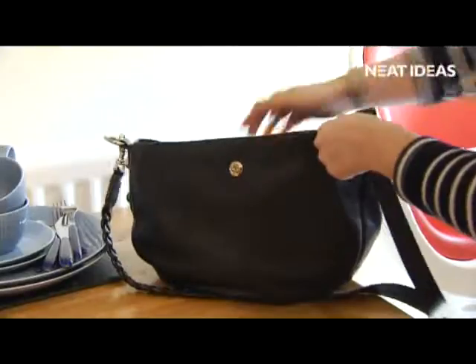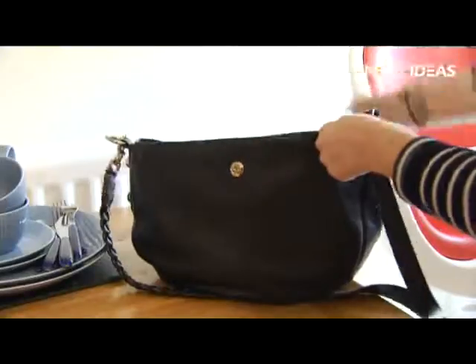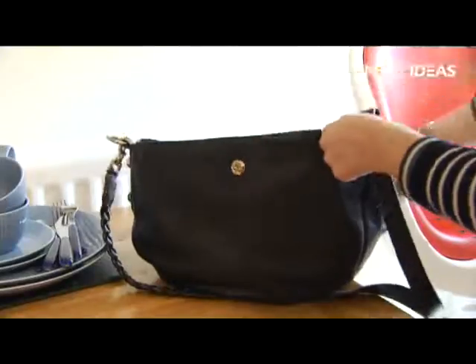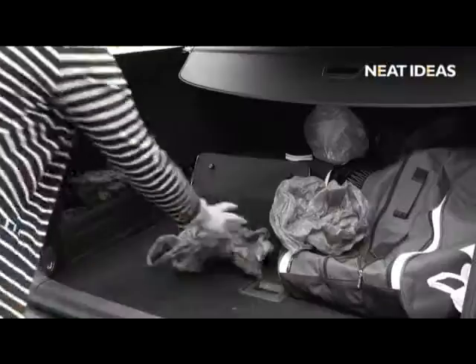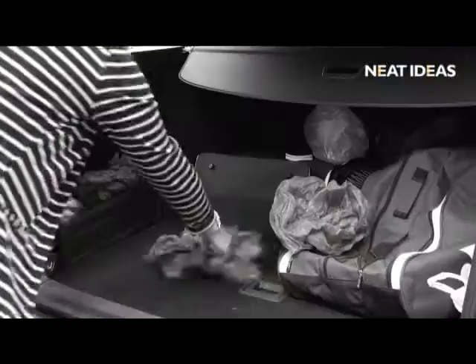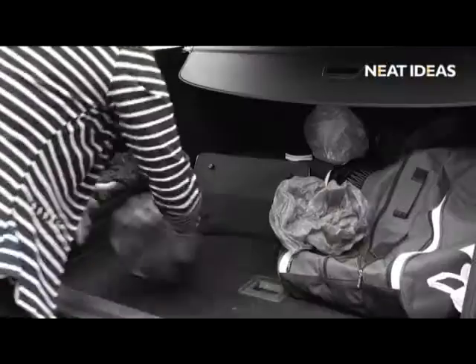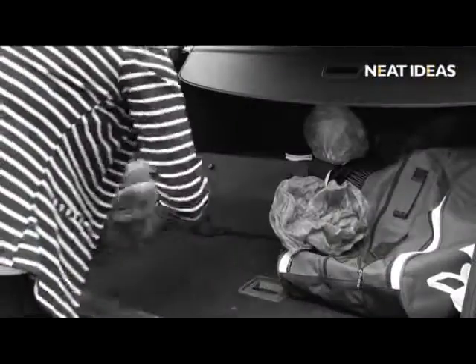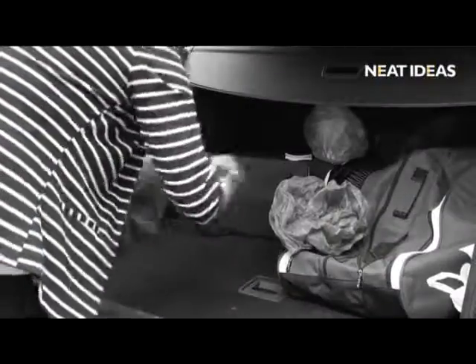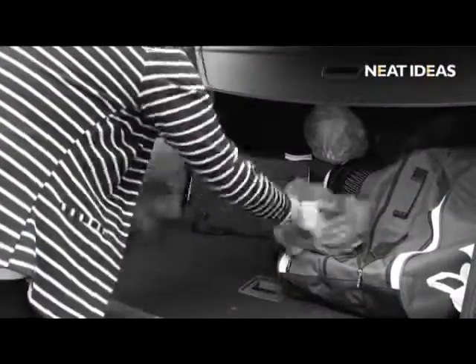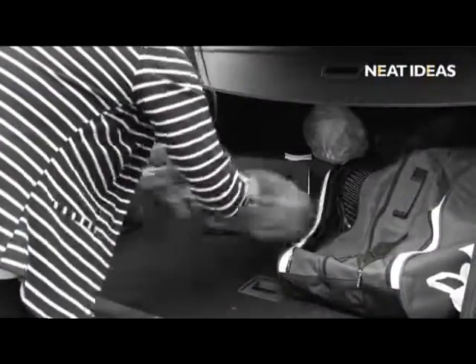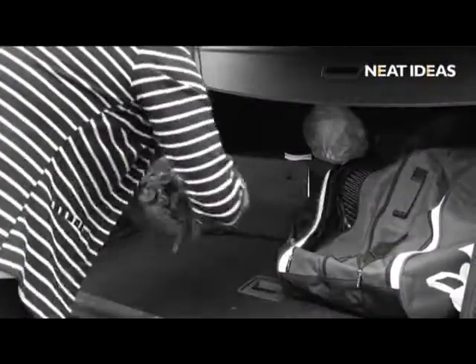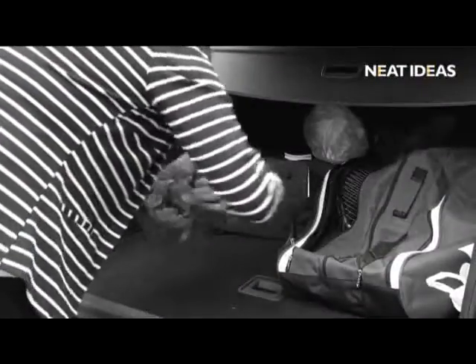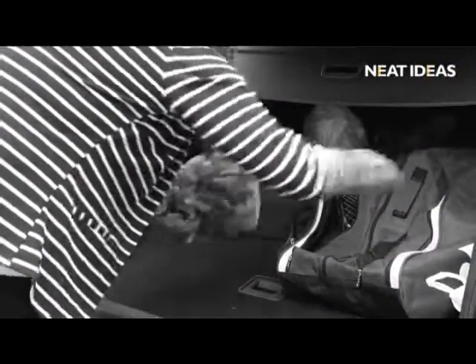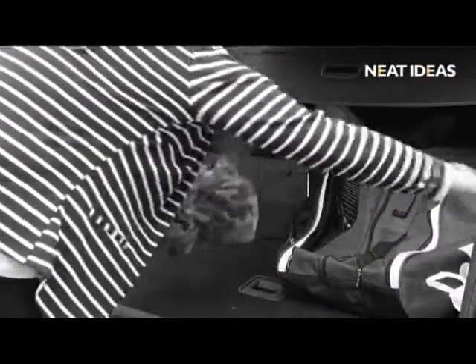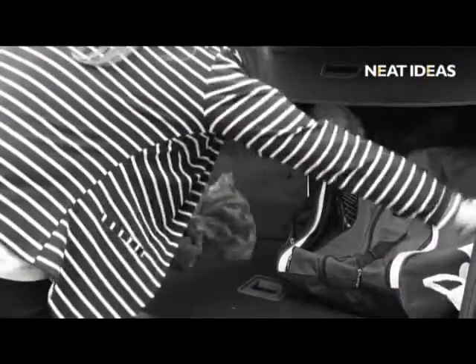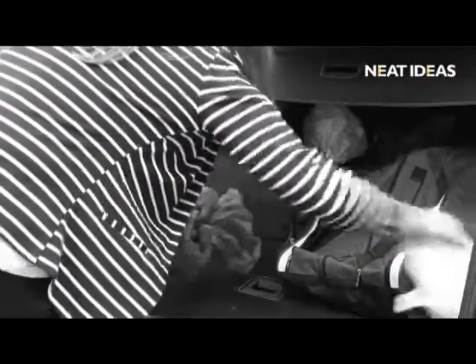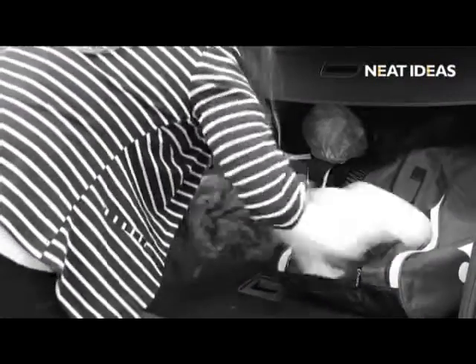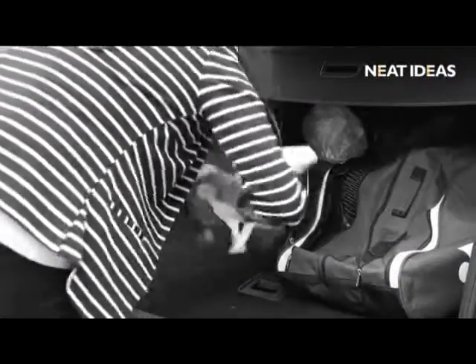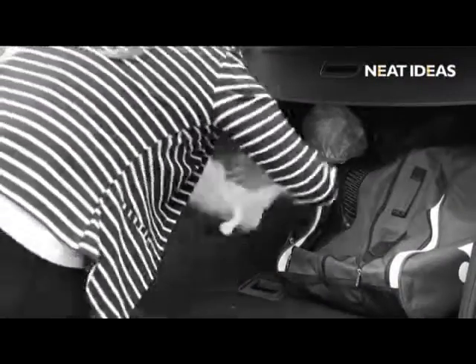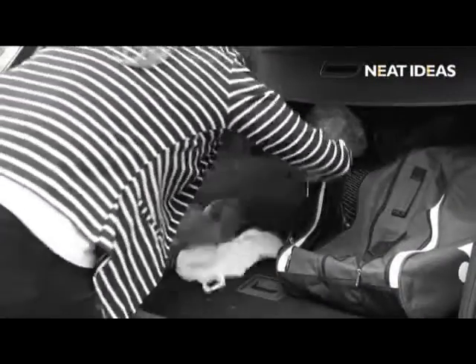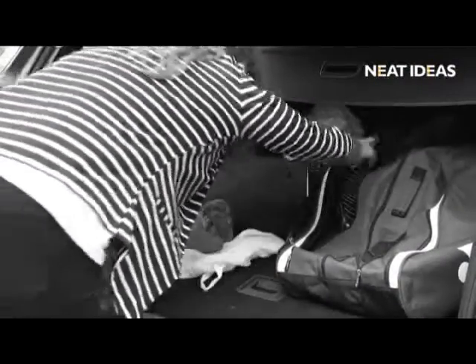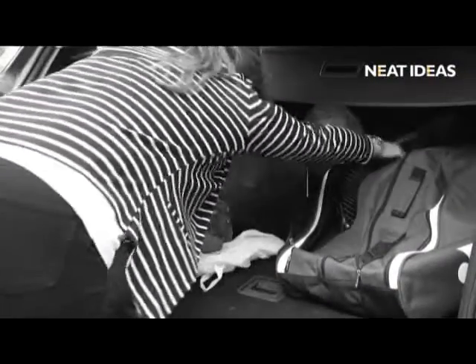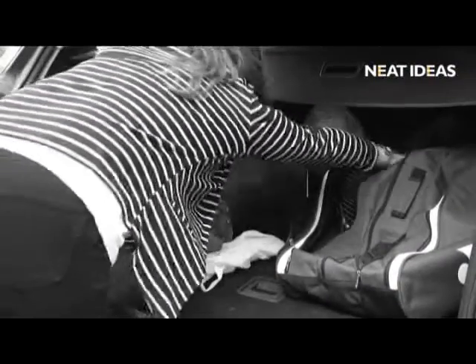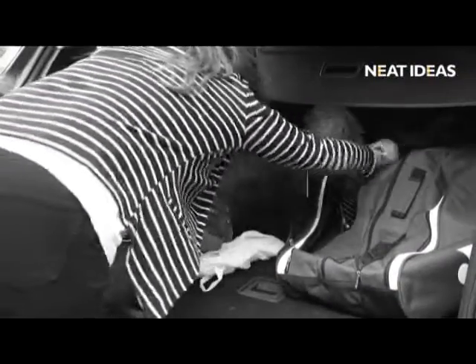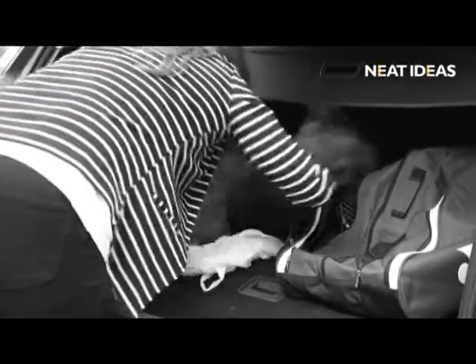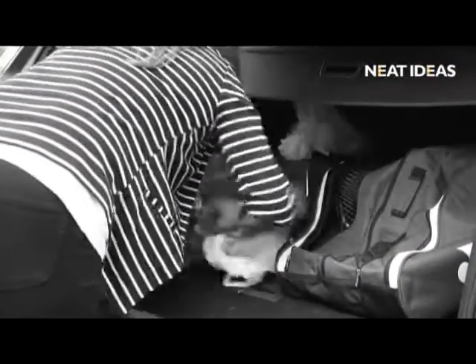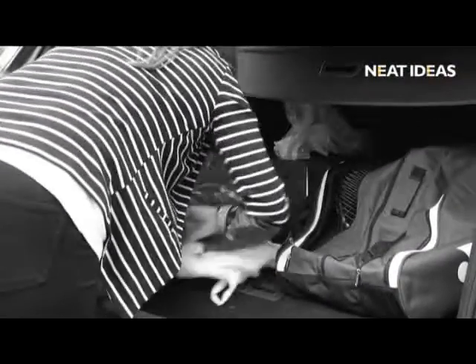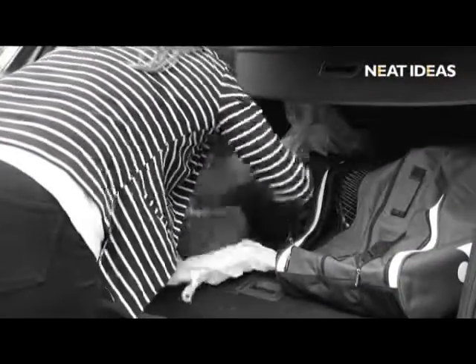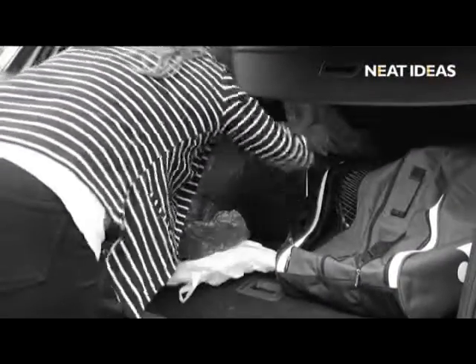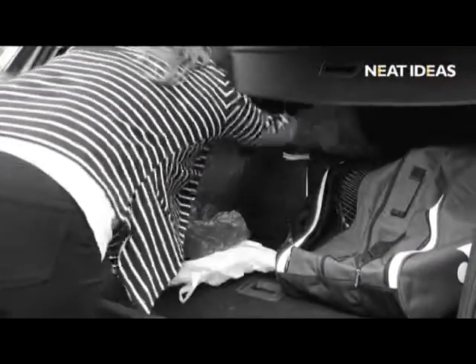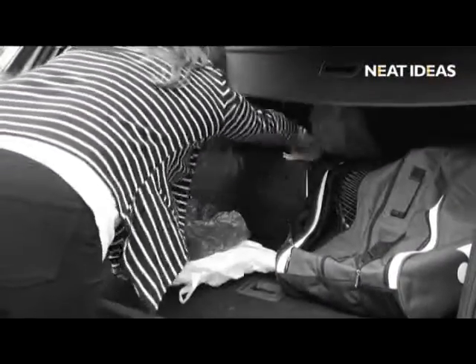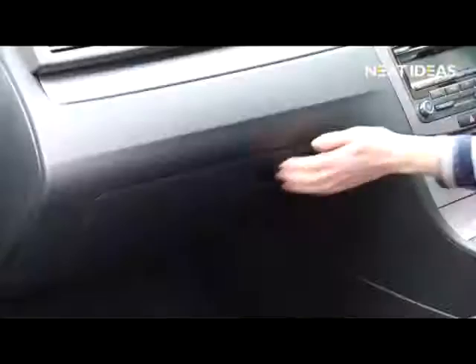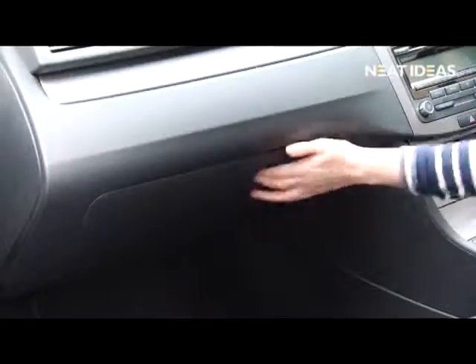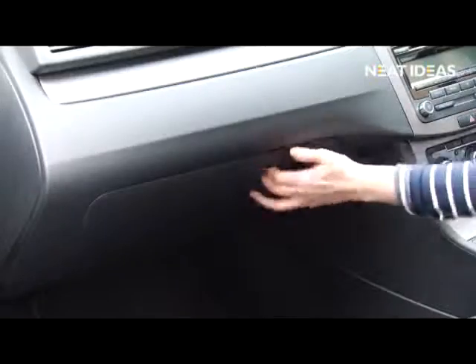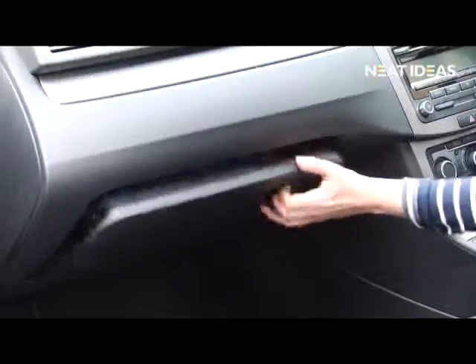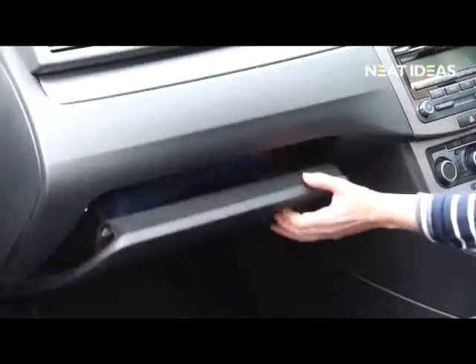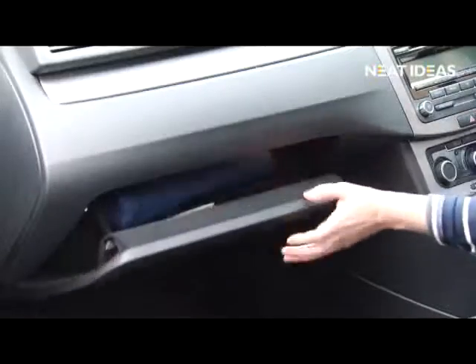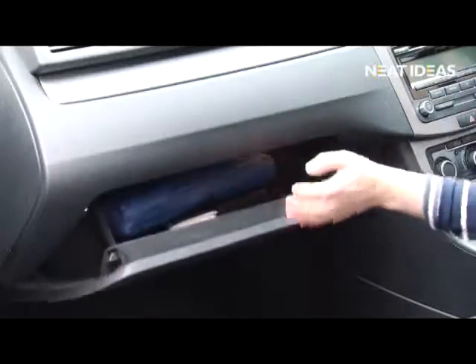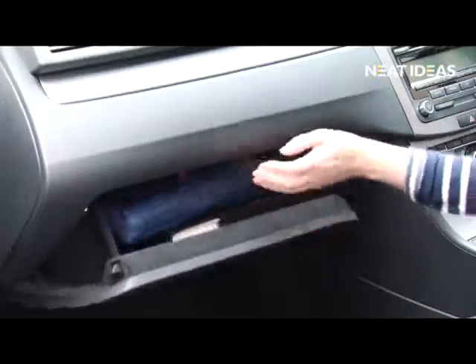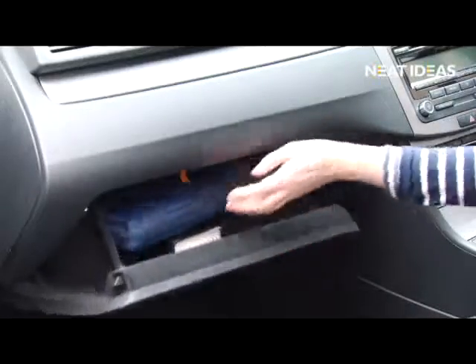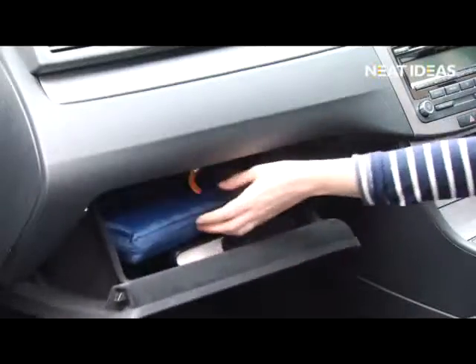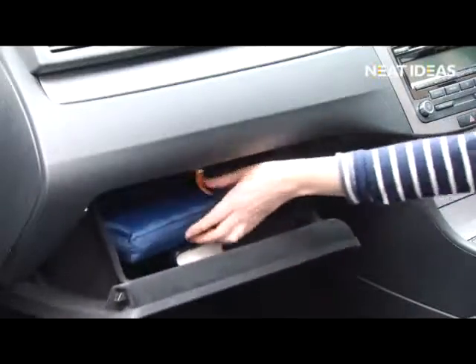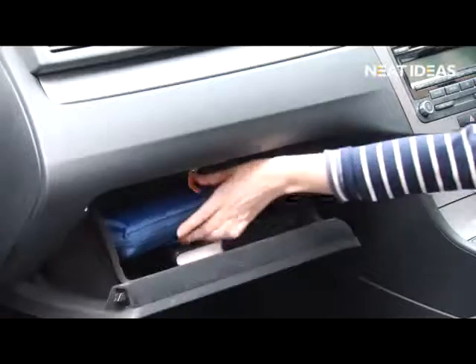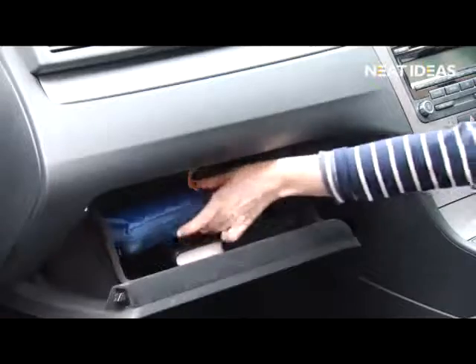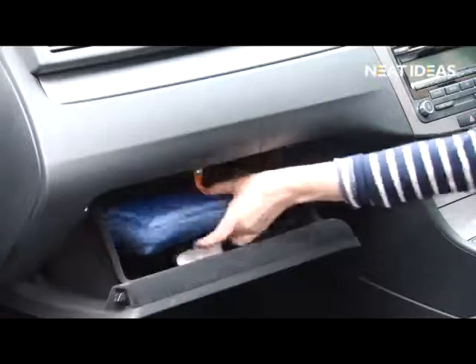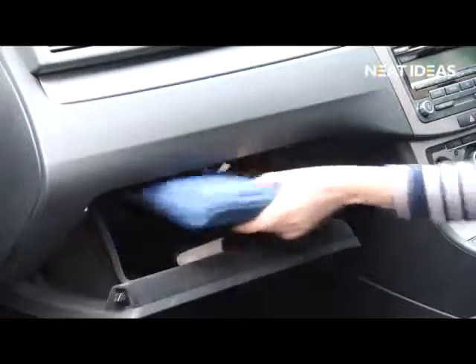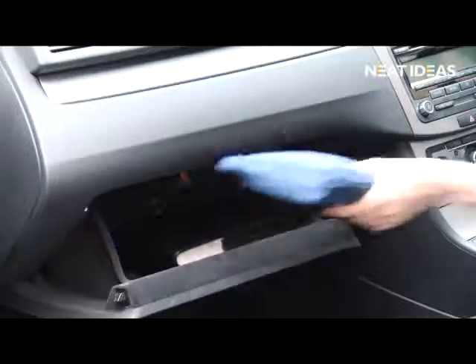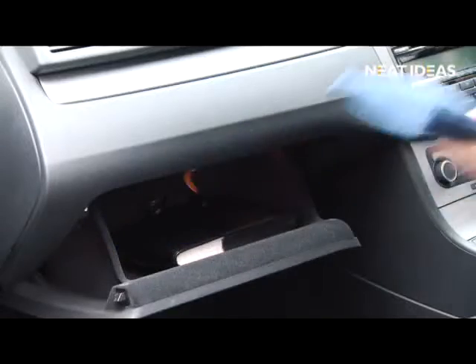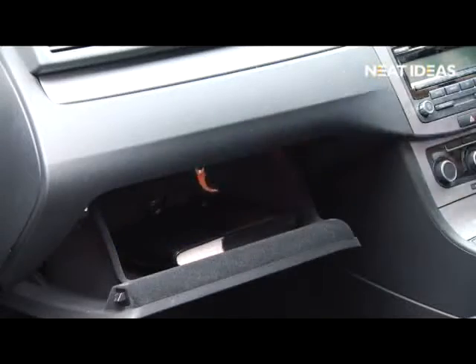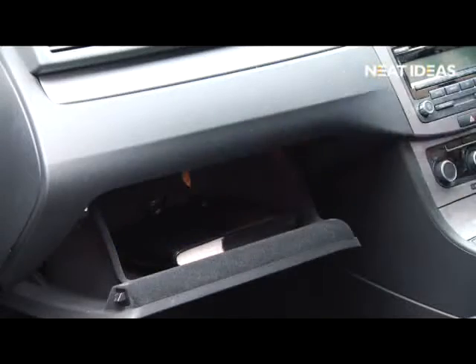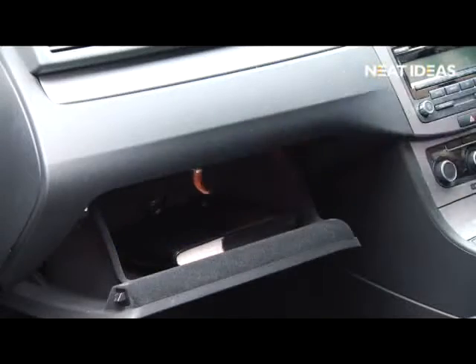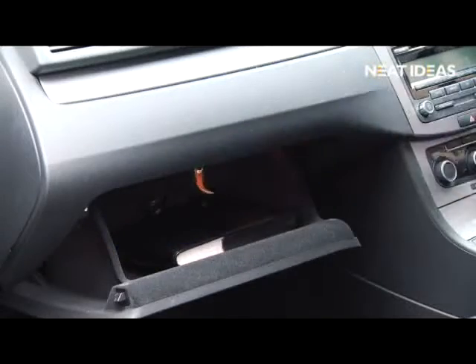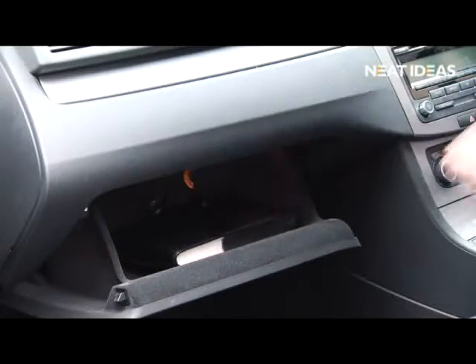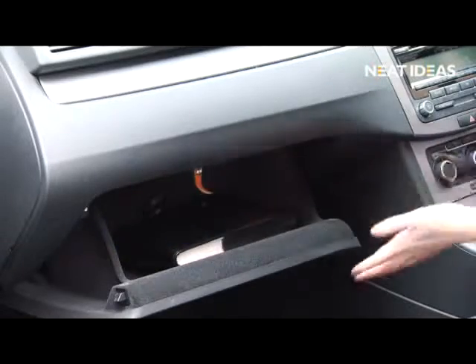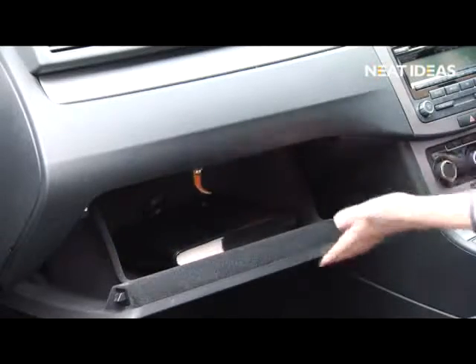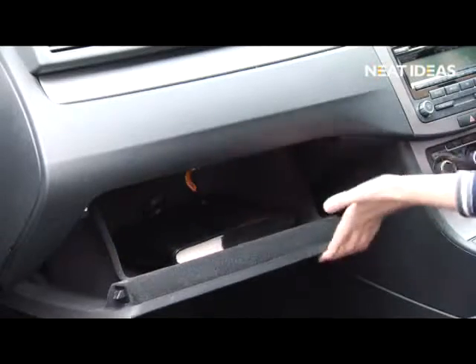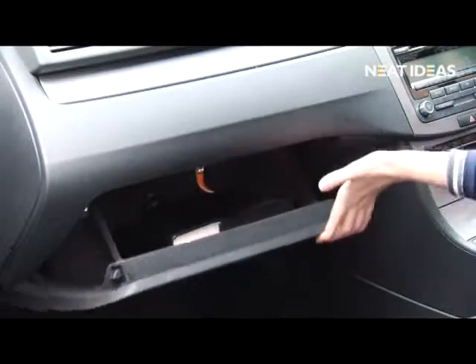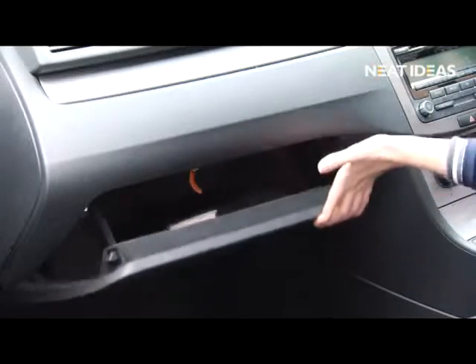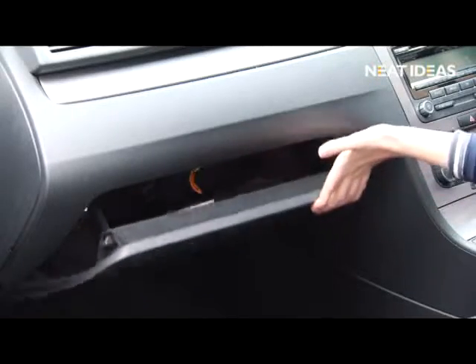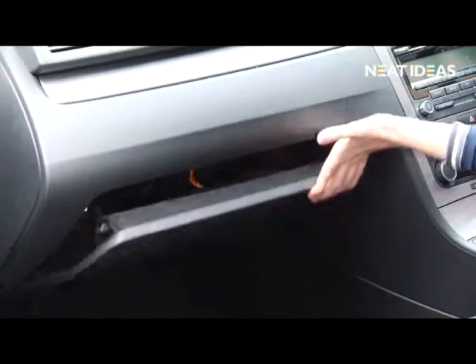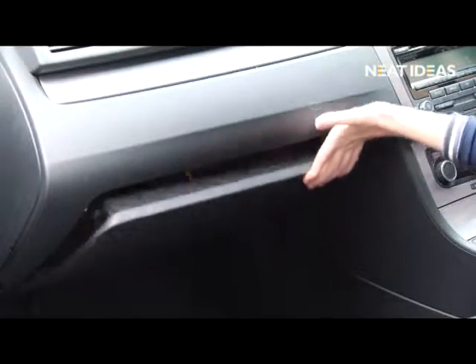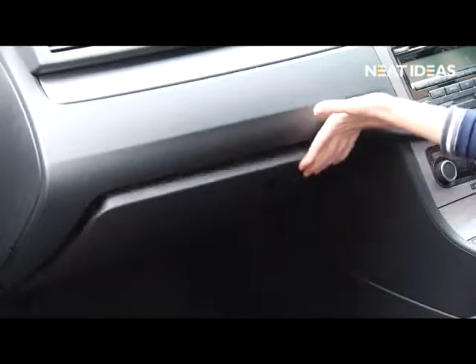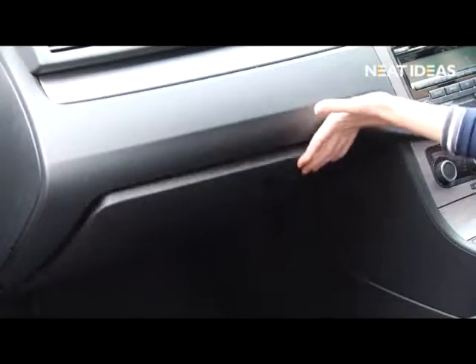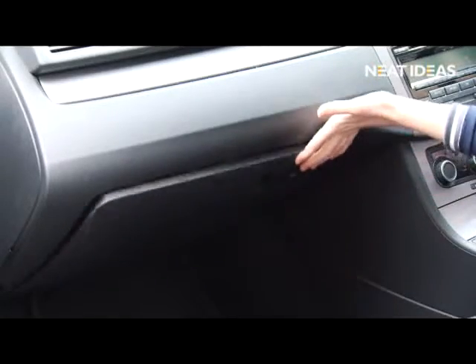Instead of remembering or buying numerous plastic bags, now you can keep one strong compact bag ready to hand in your car or handbag.